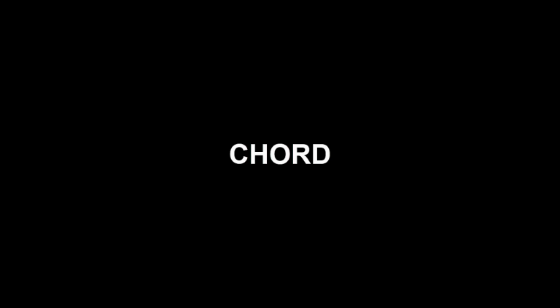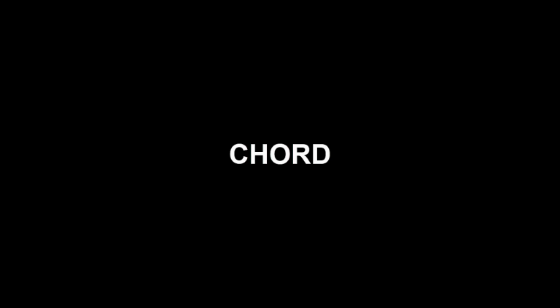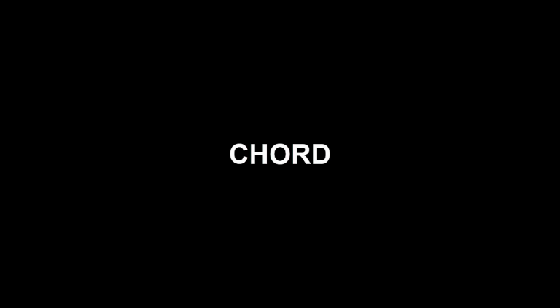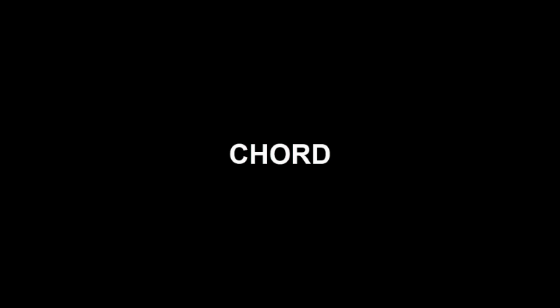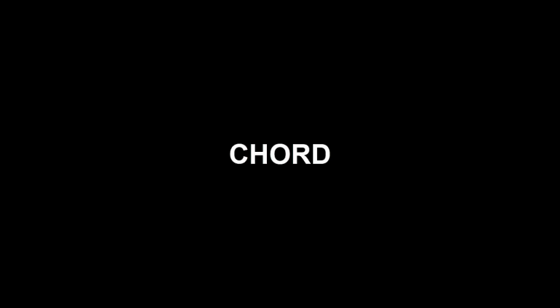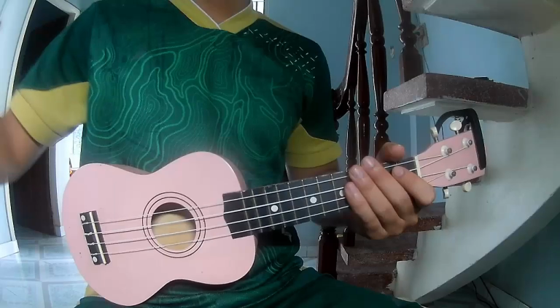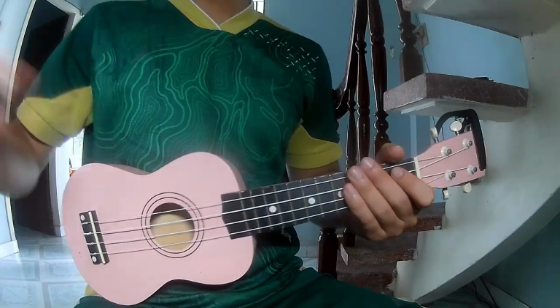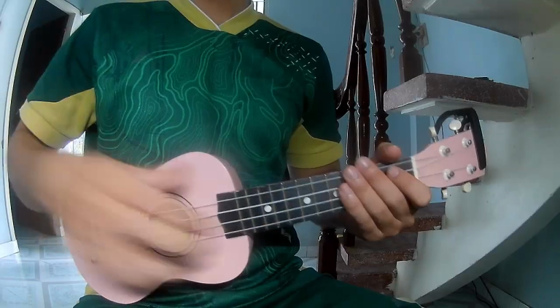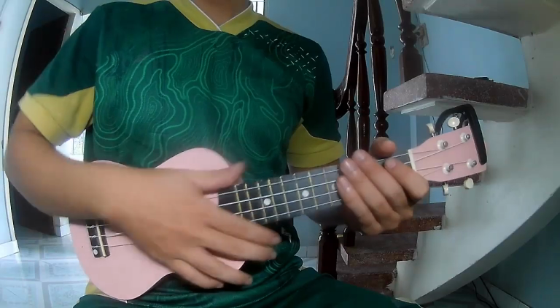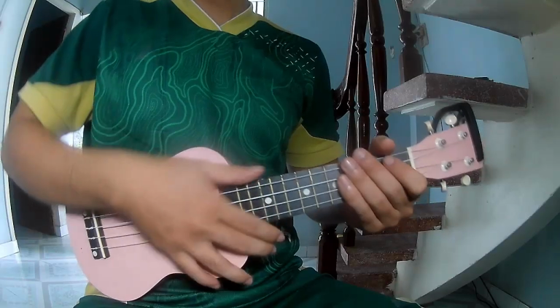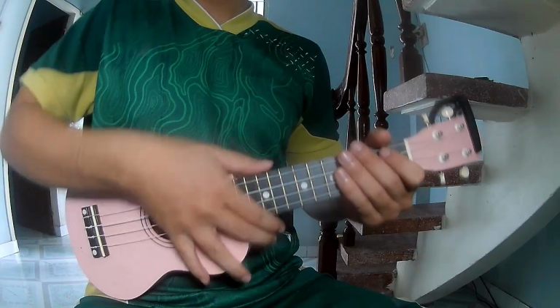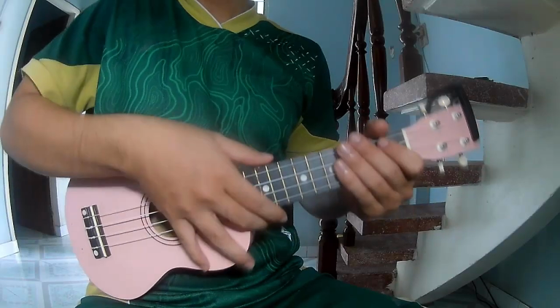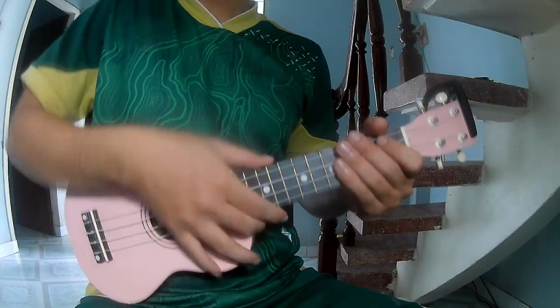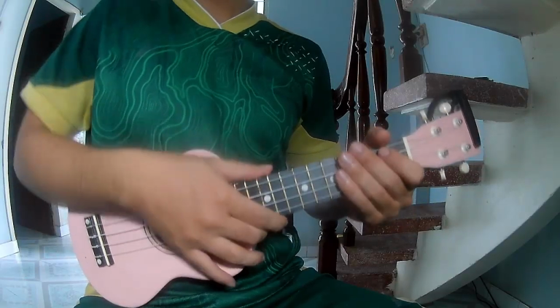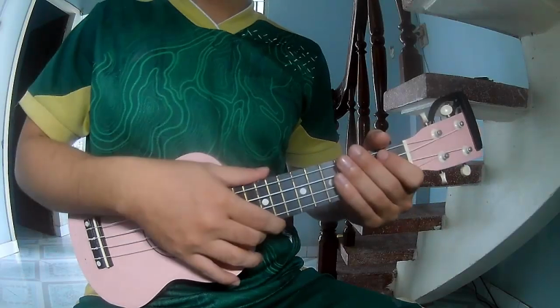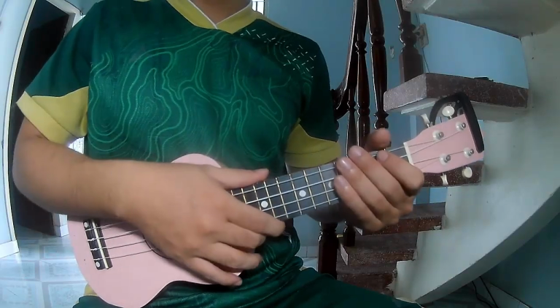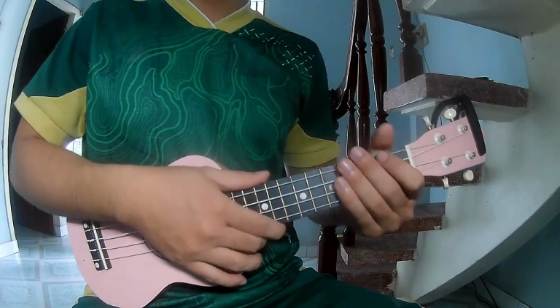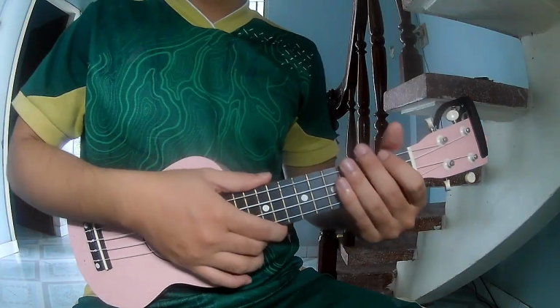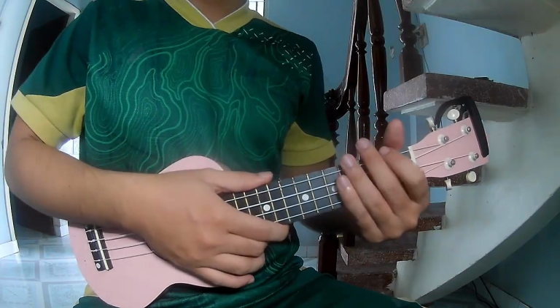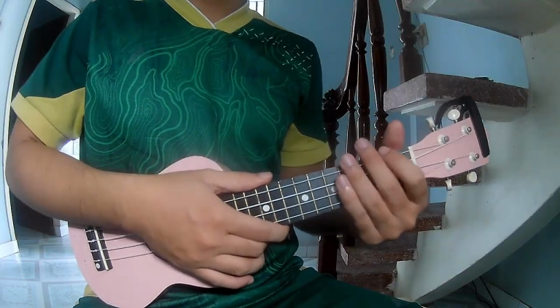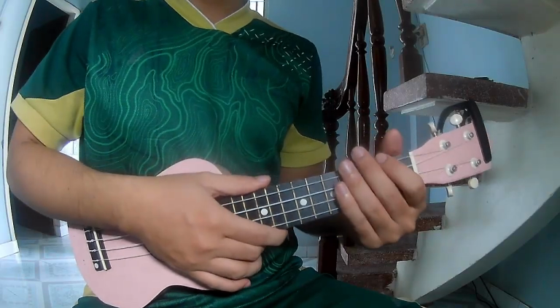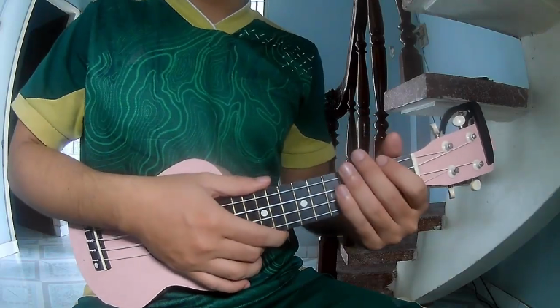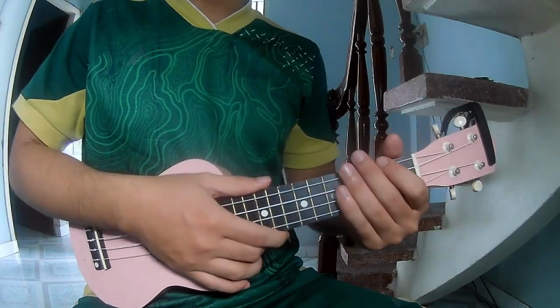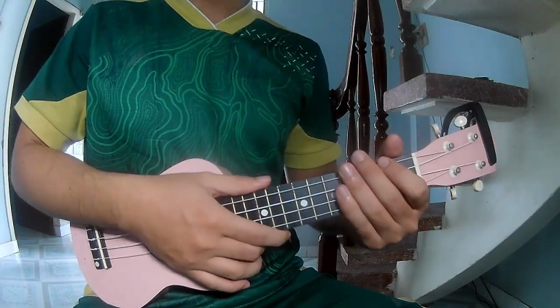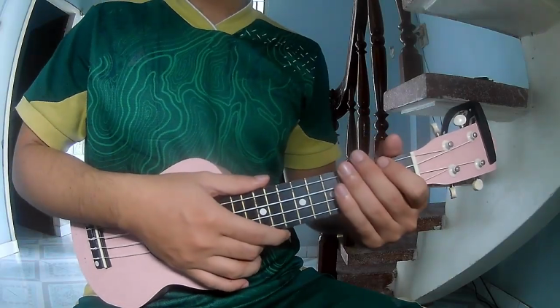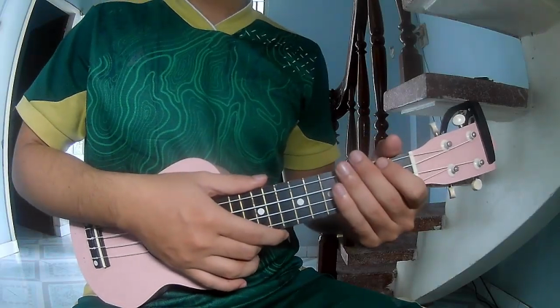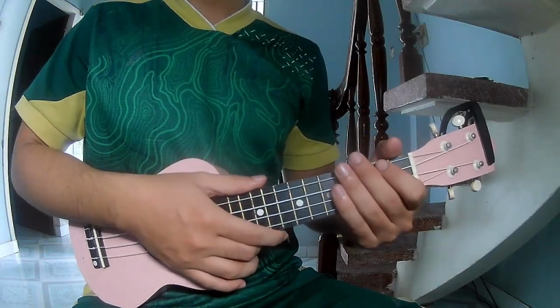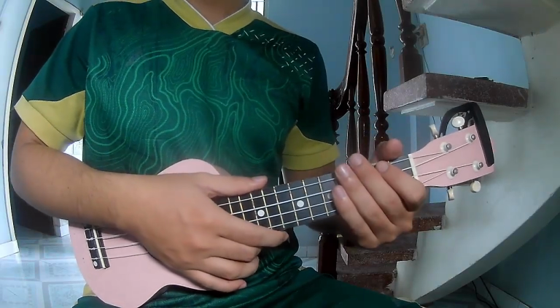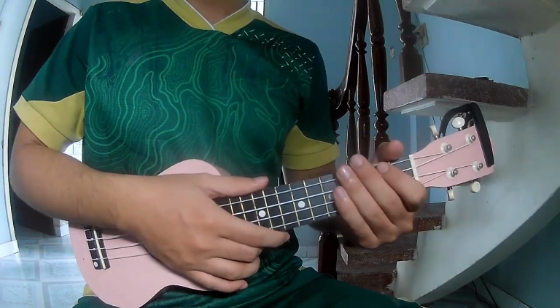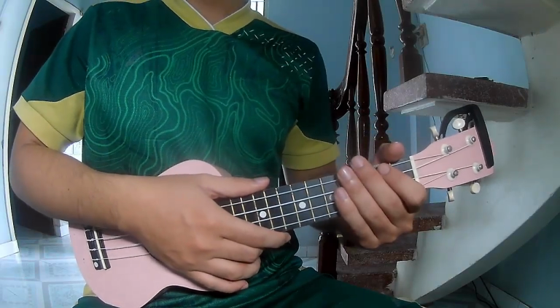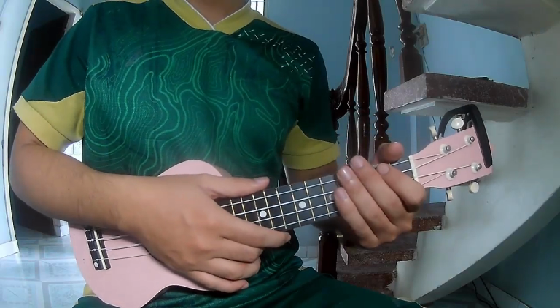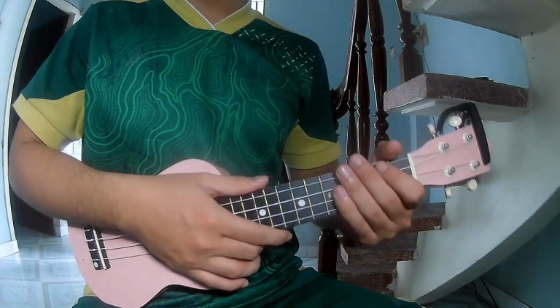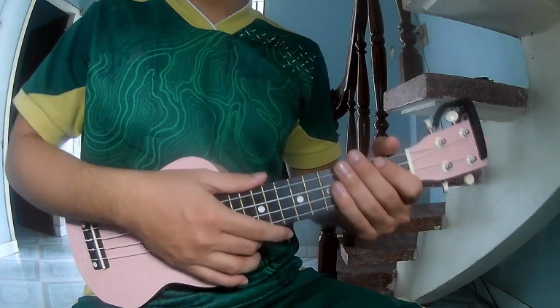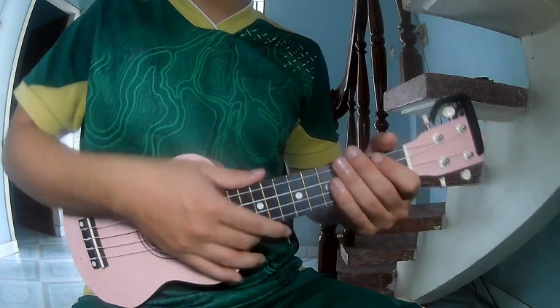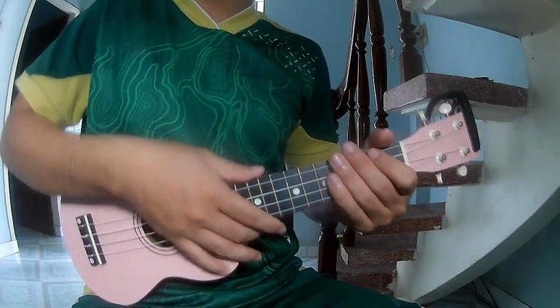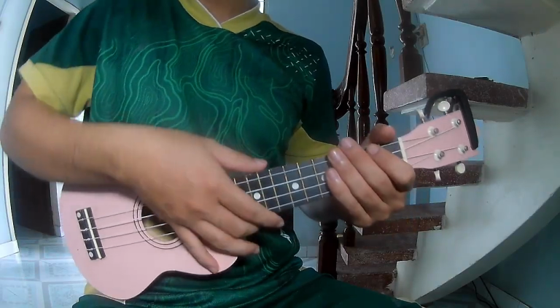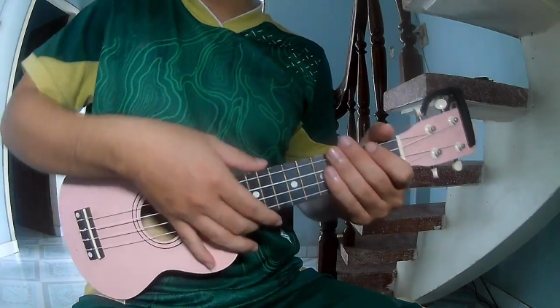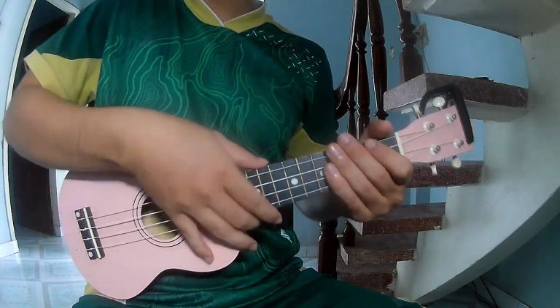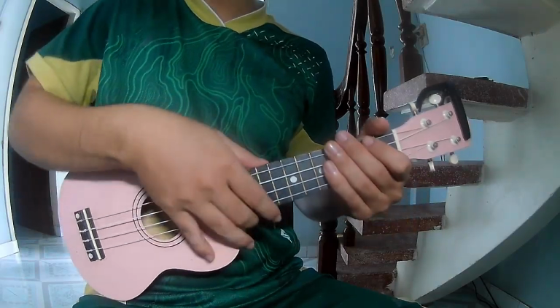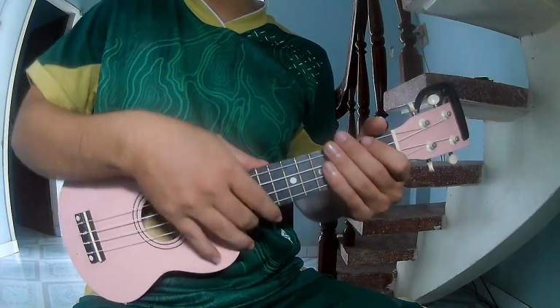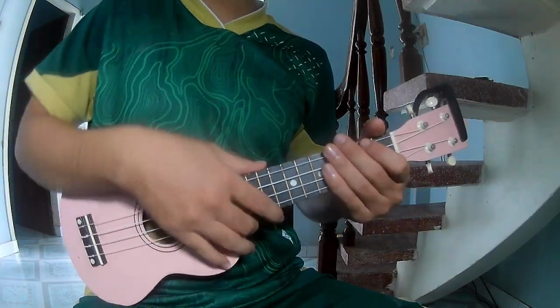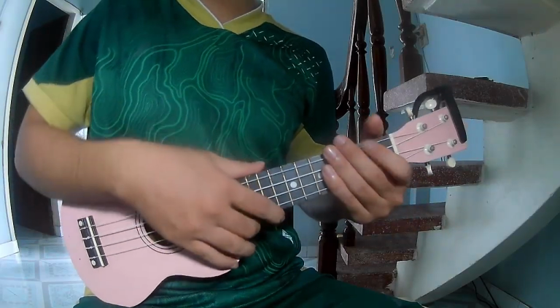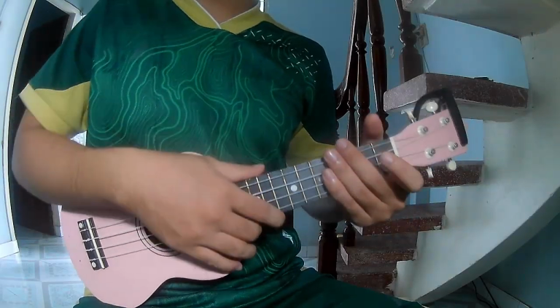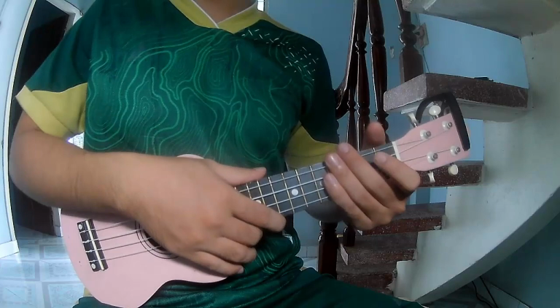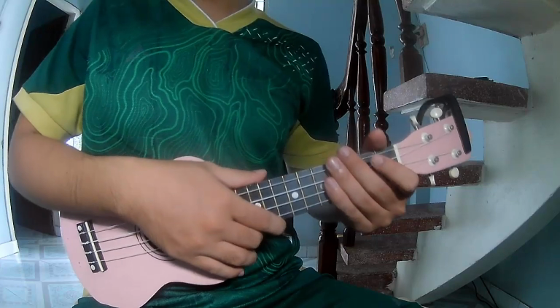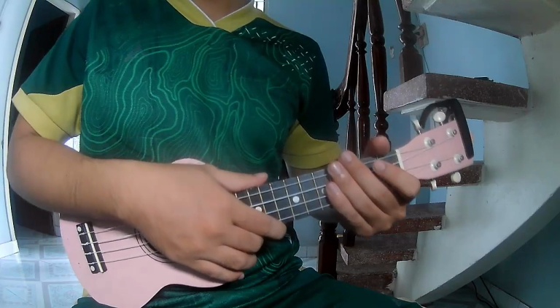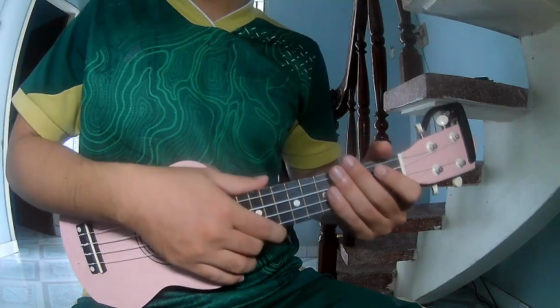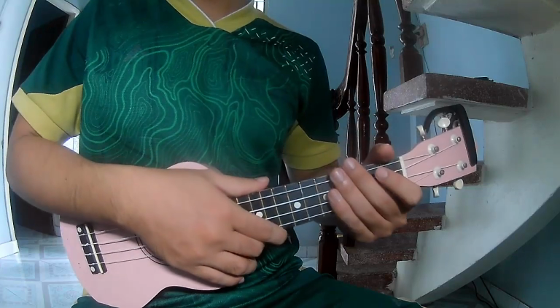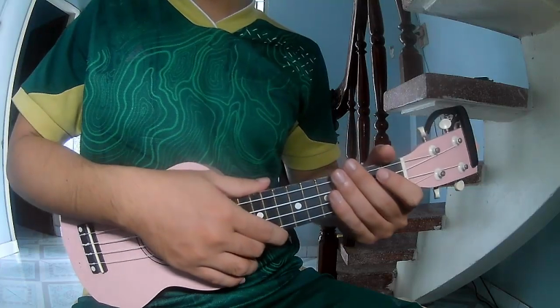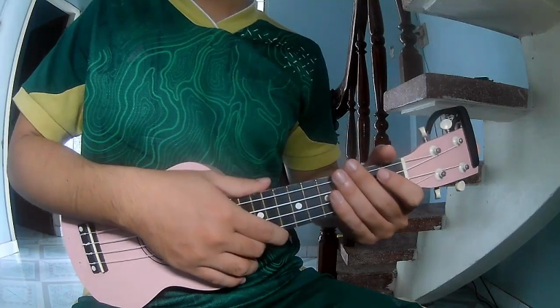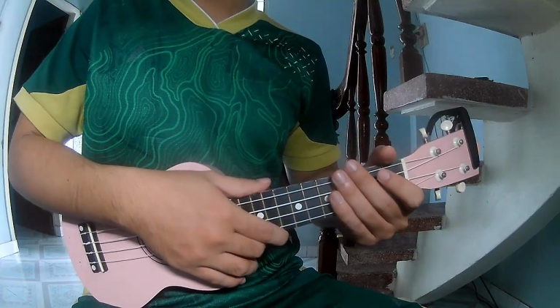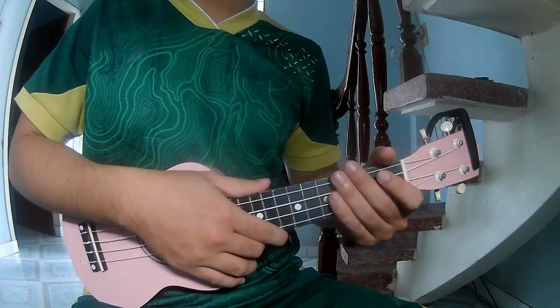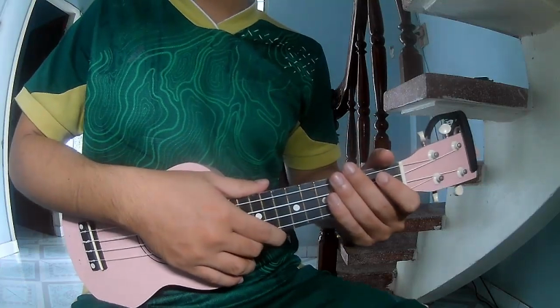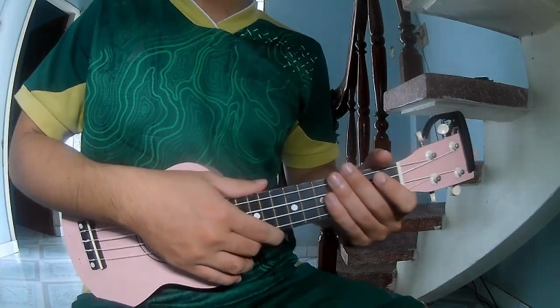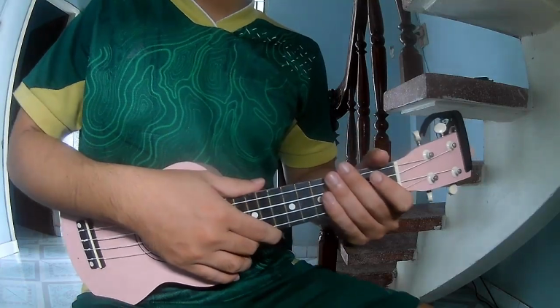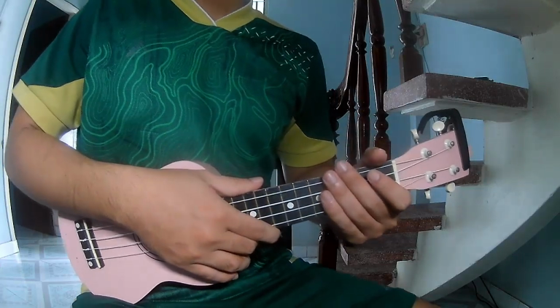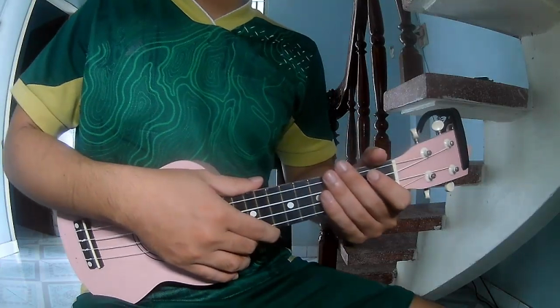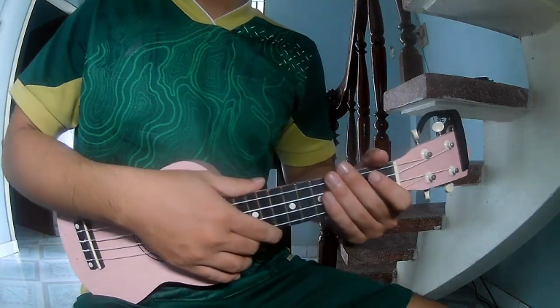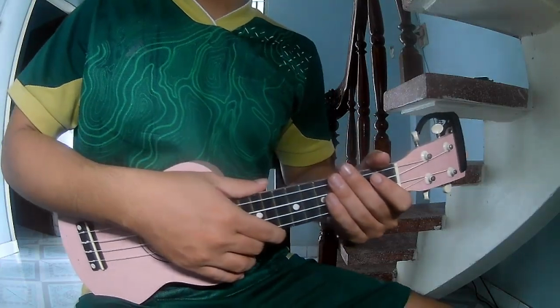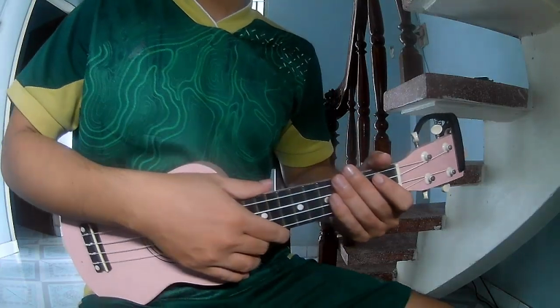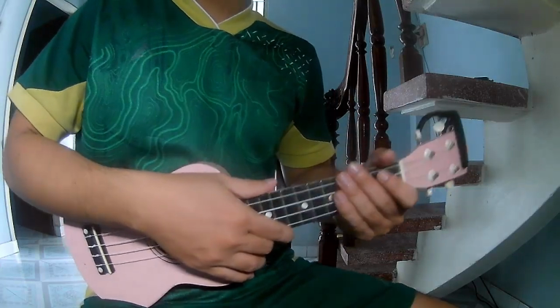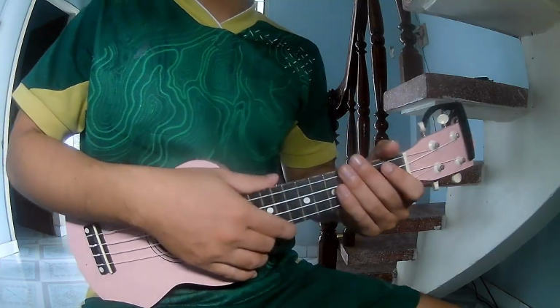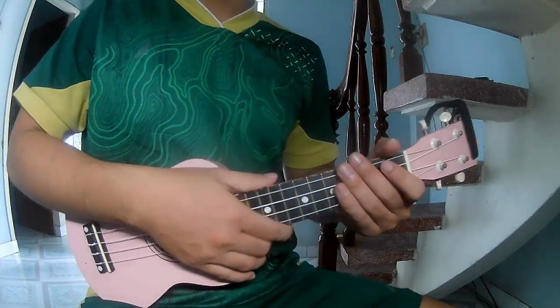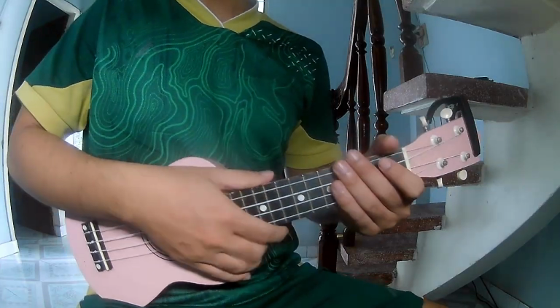Hi everyone. Today I will show you how to play Good Riddance by Green Day.